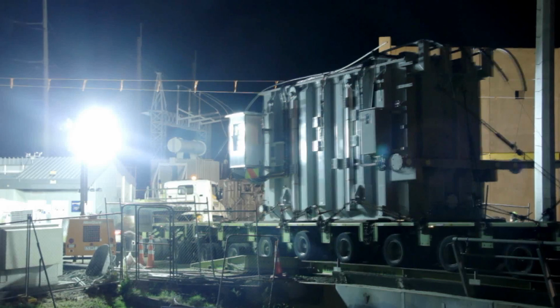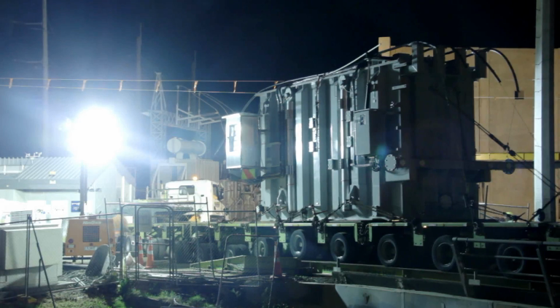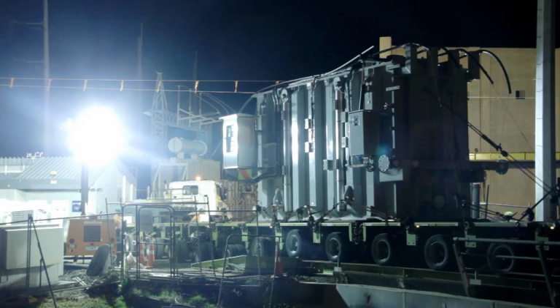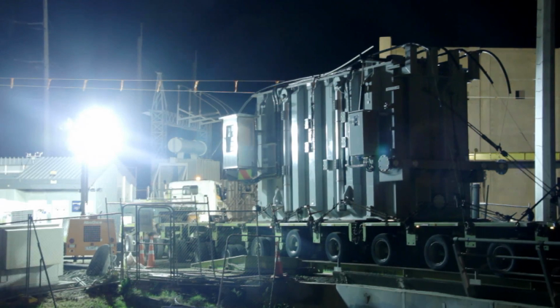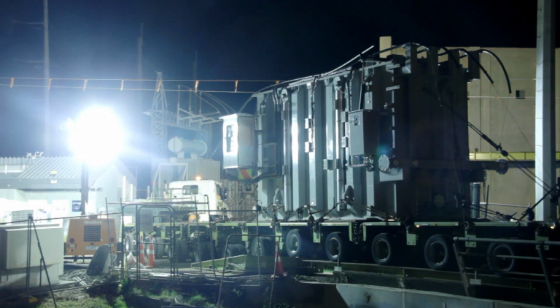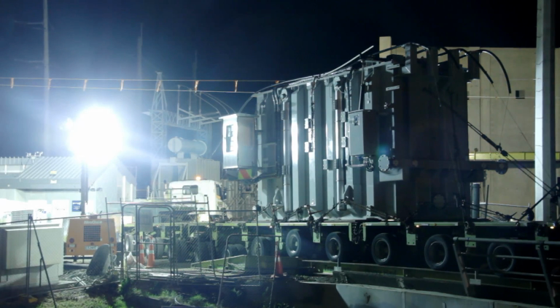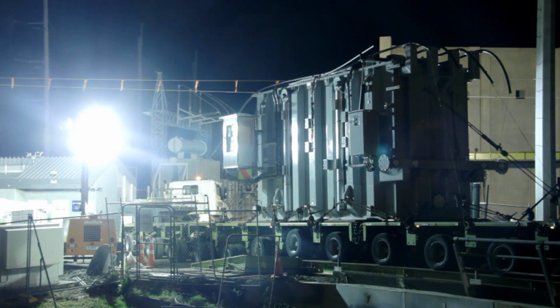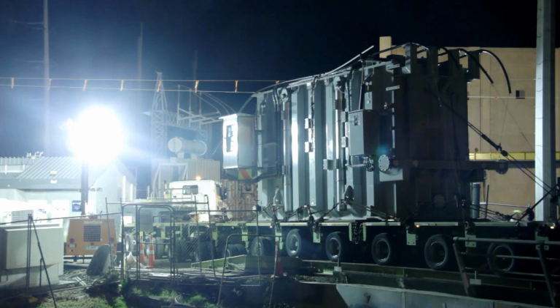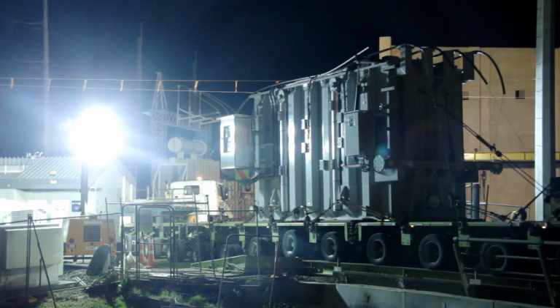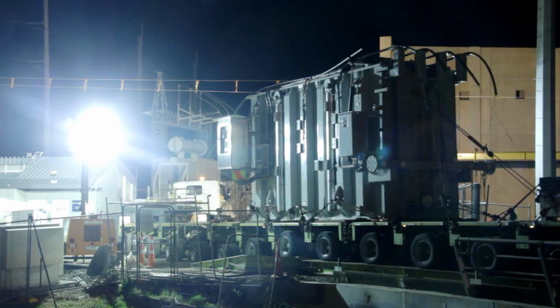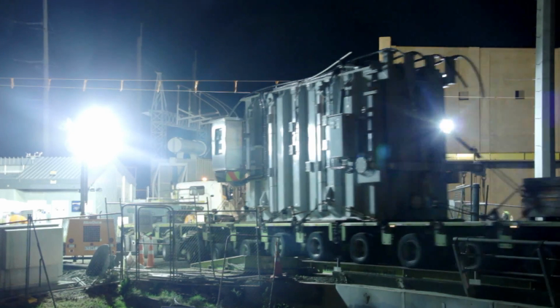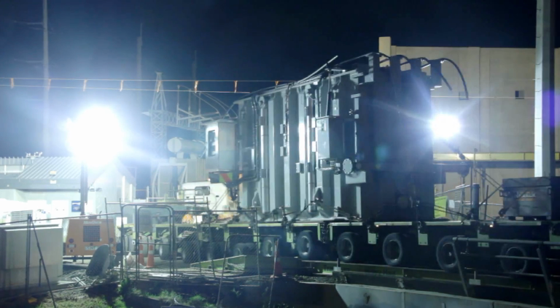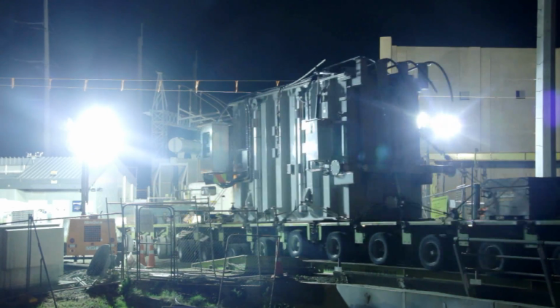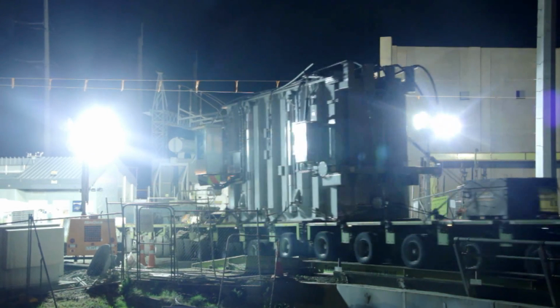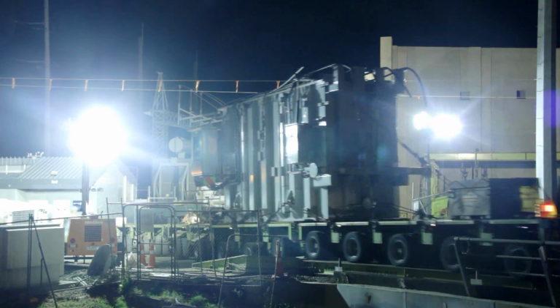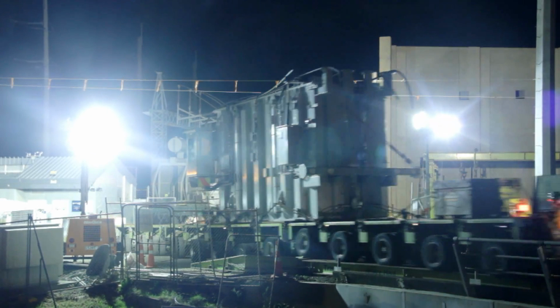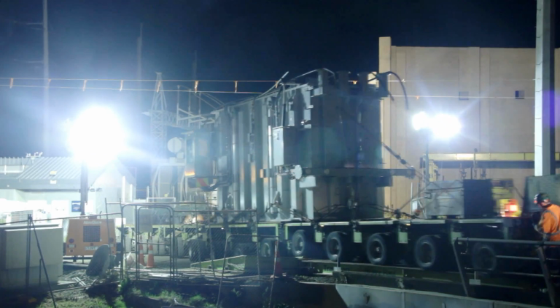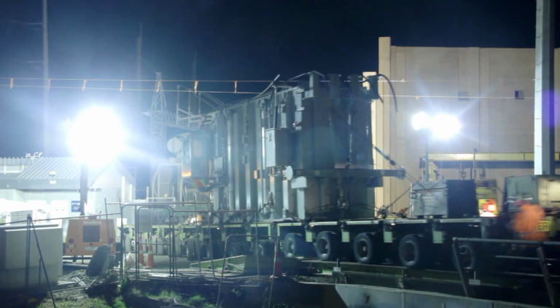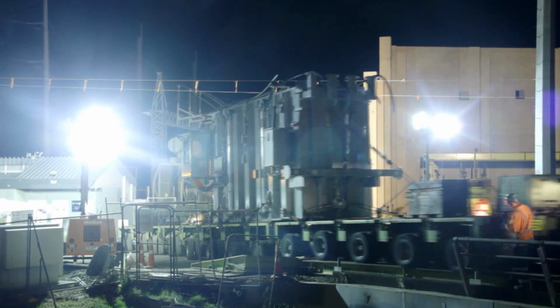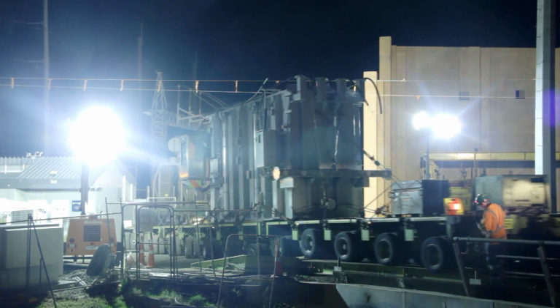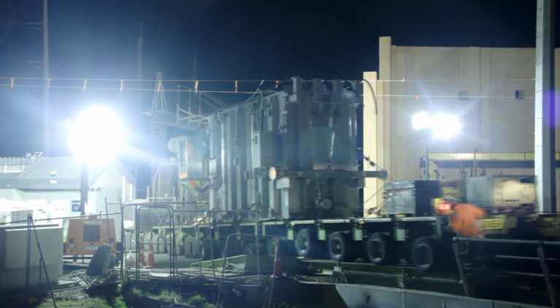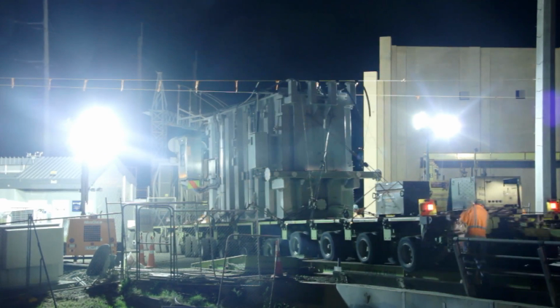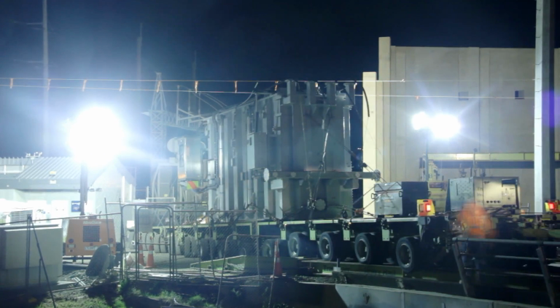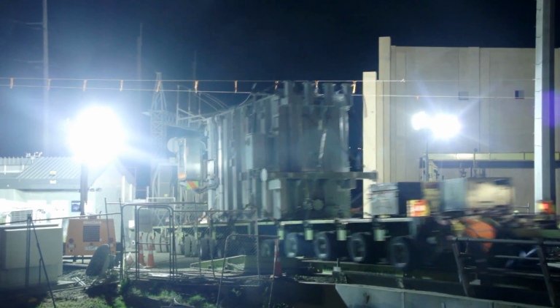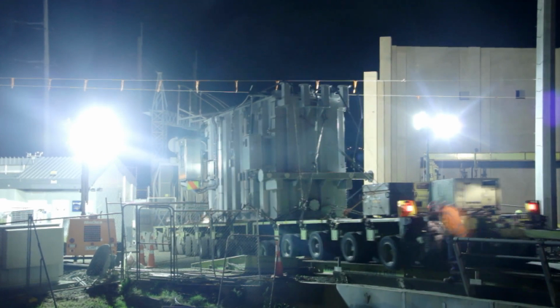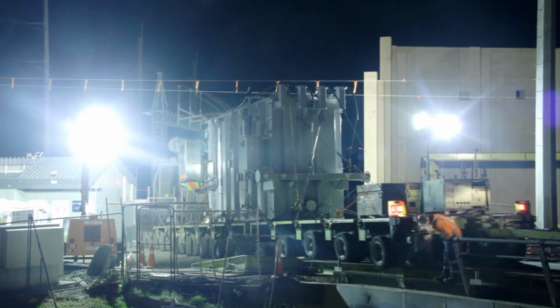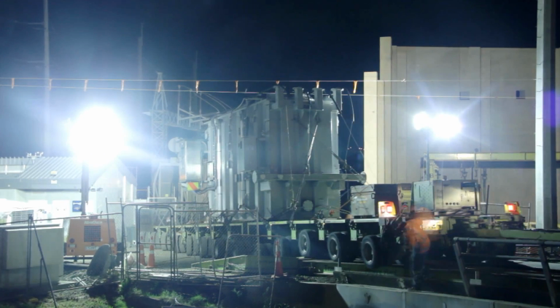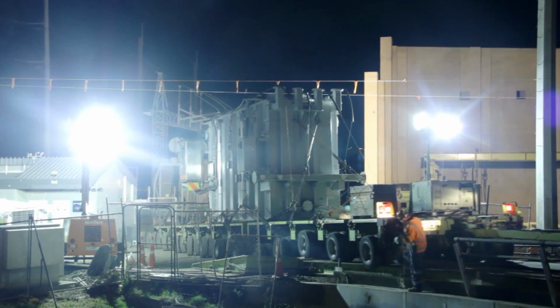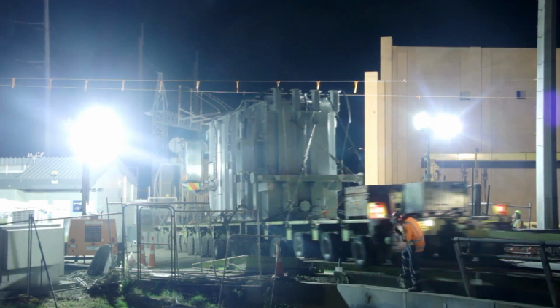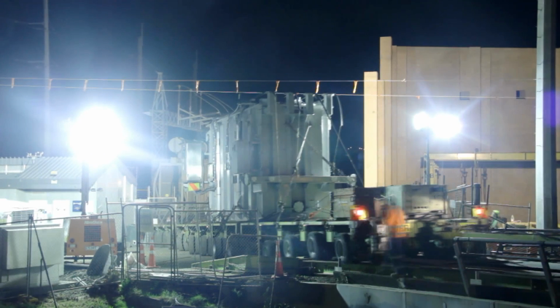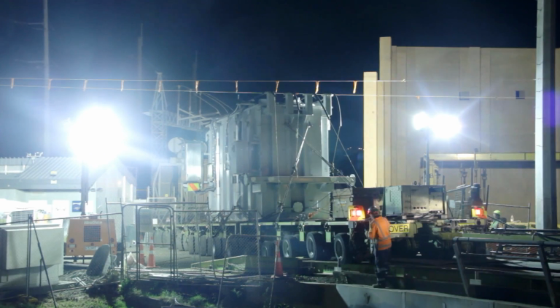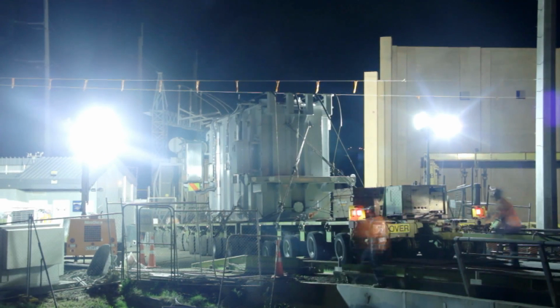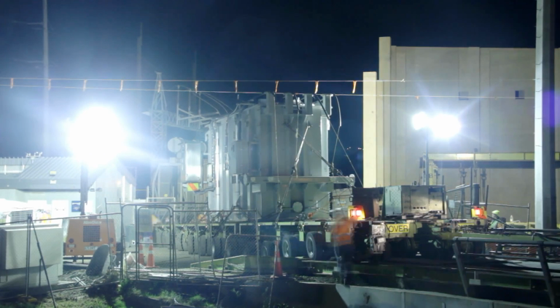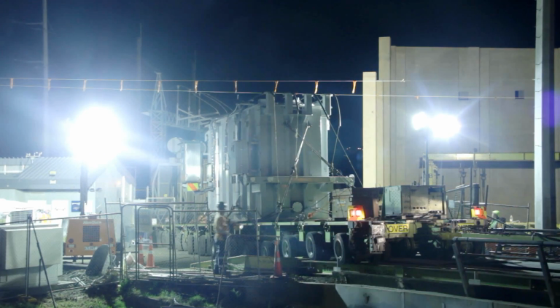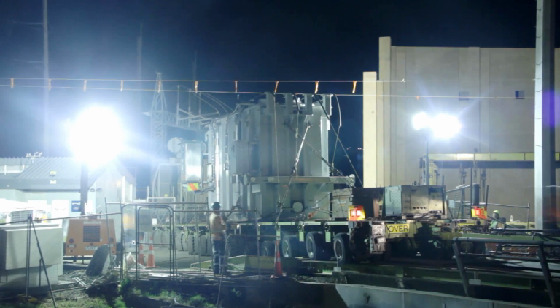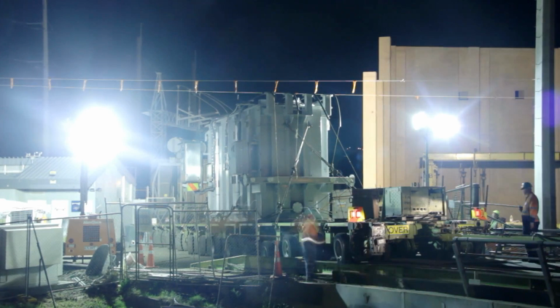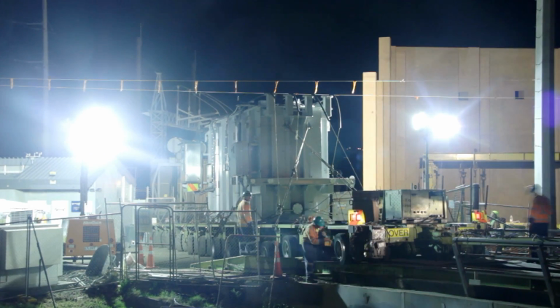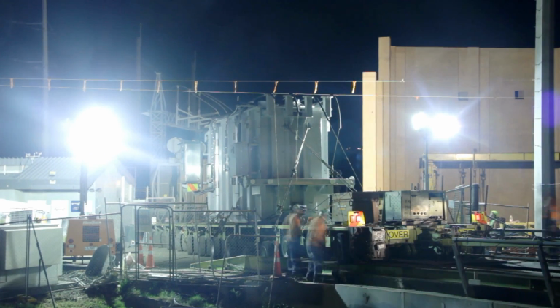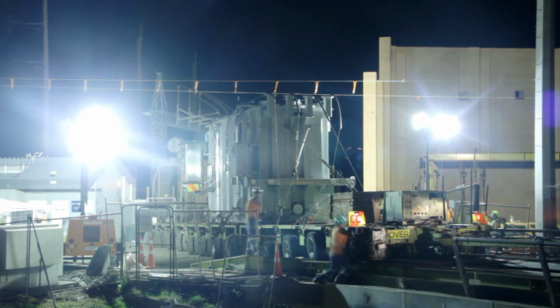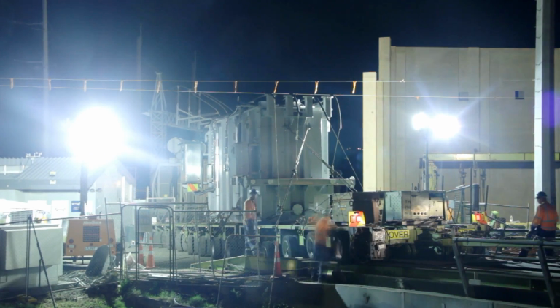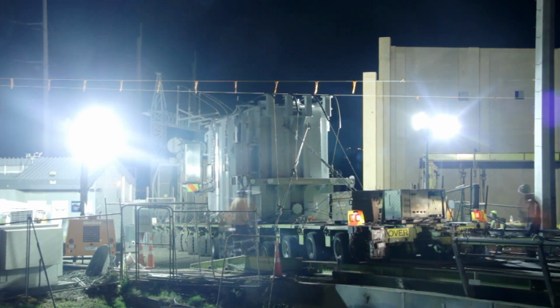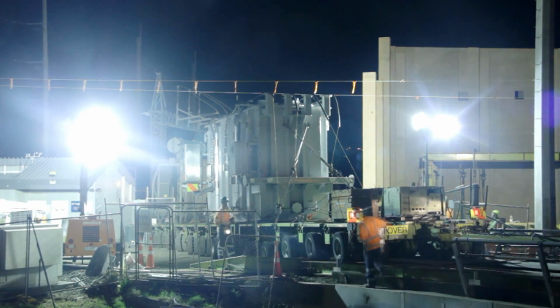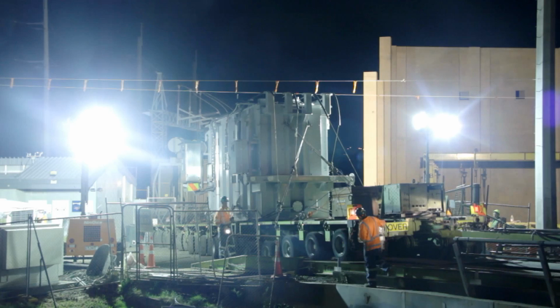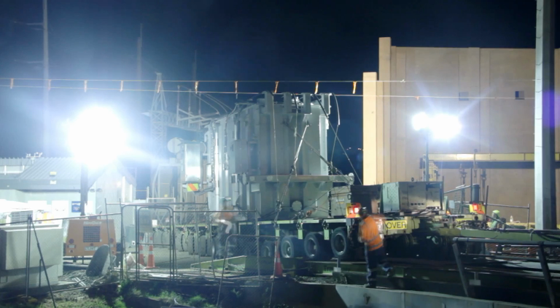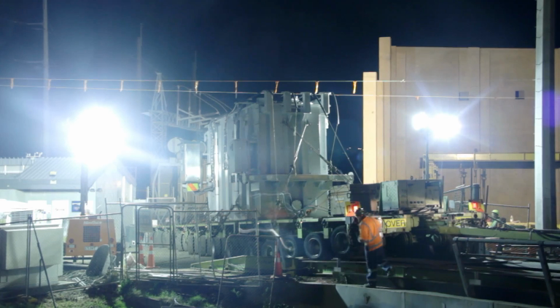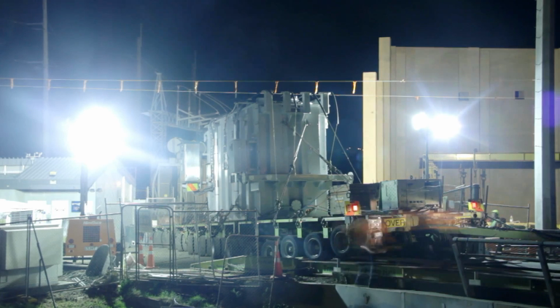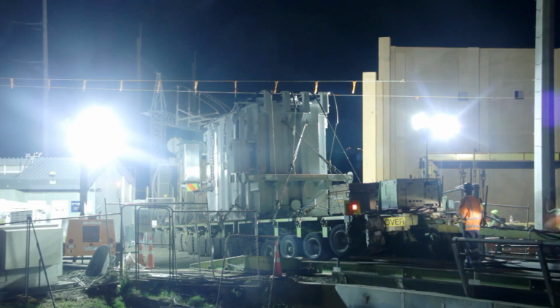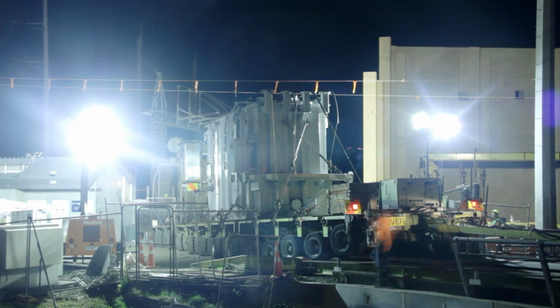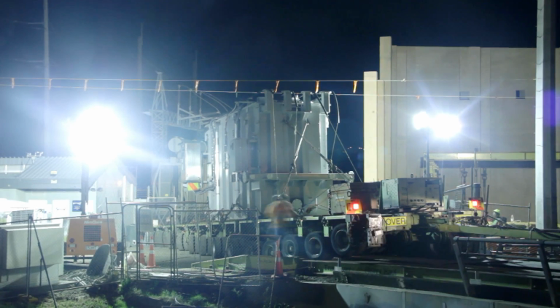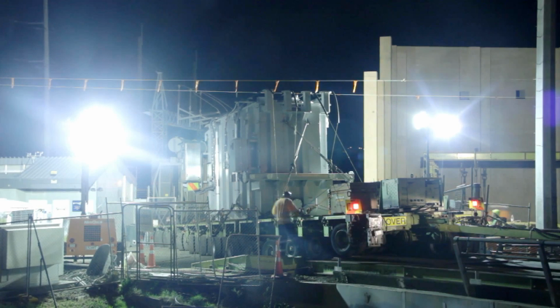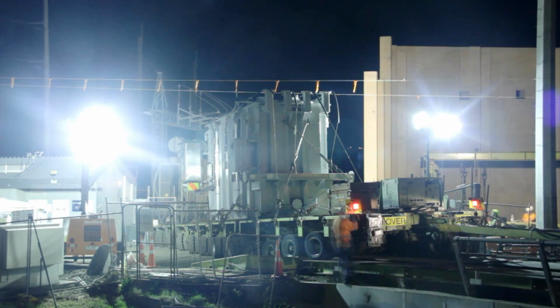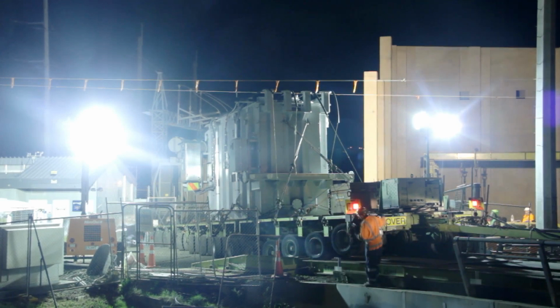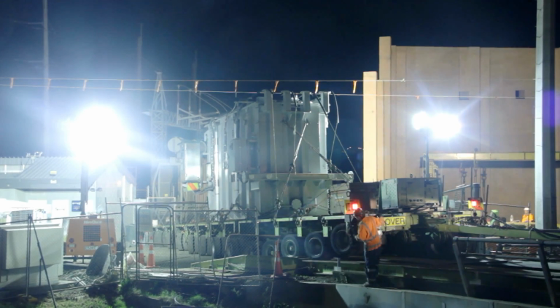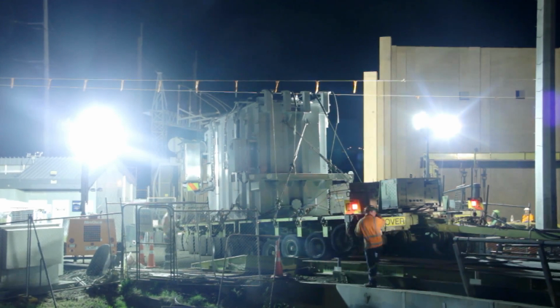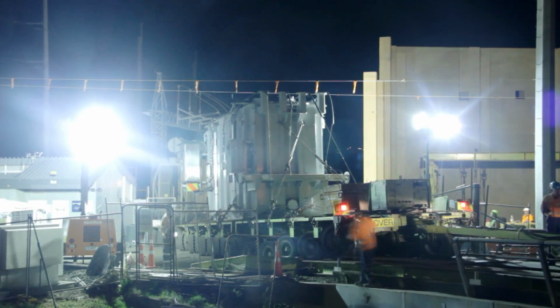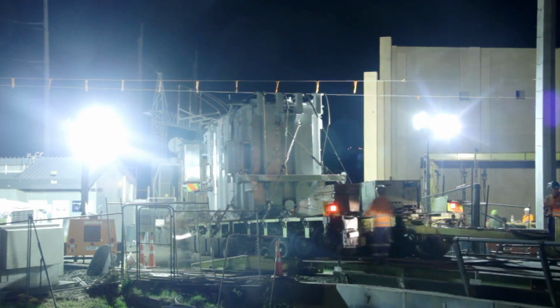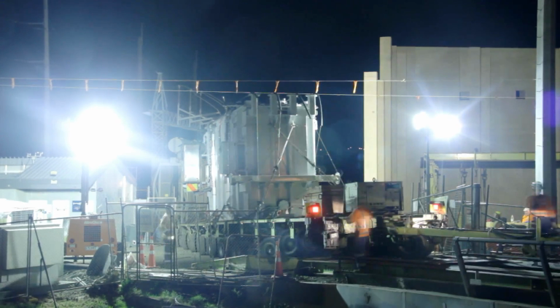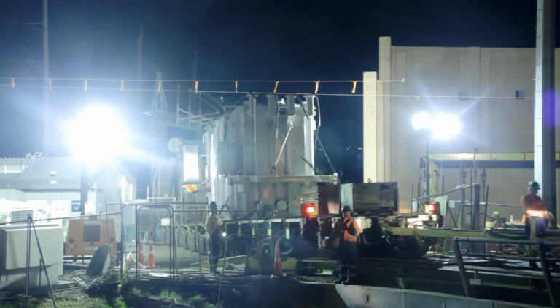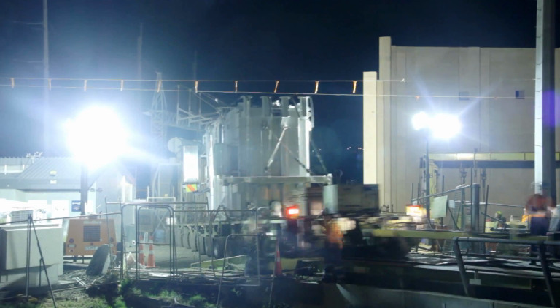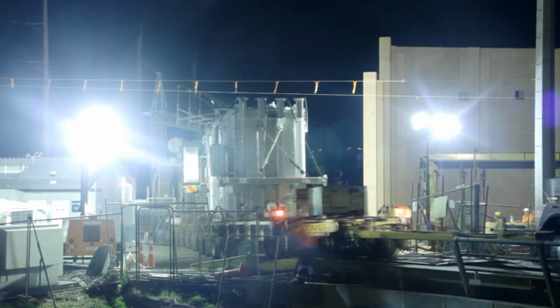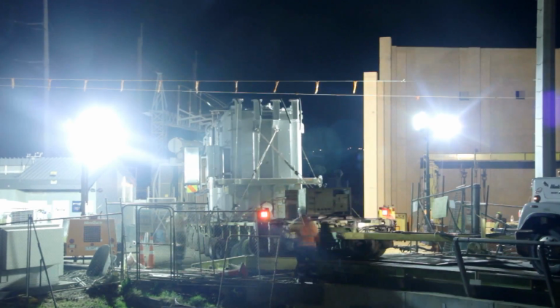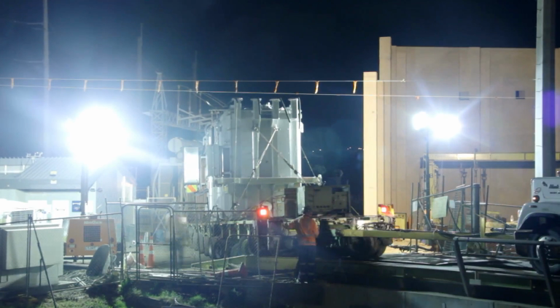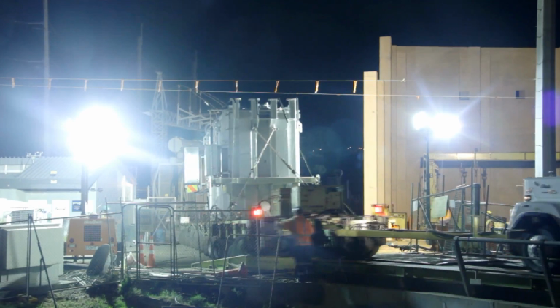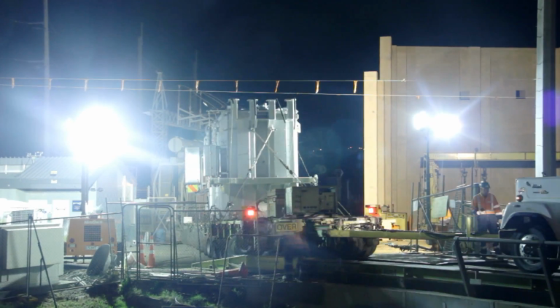The Machinery Movers guys do about 15 transformers like this a year for us. They do it all over the country — they're pretty busy and pretty good at that sort of work.